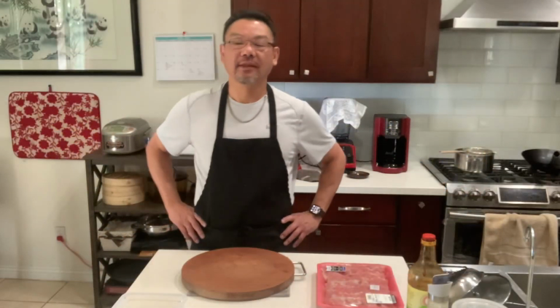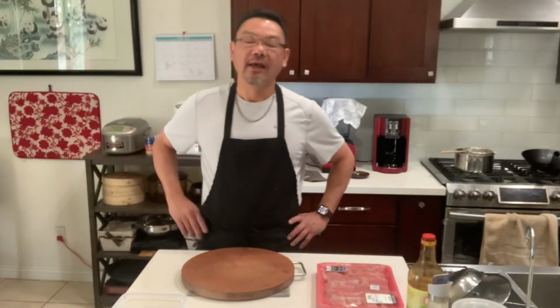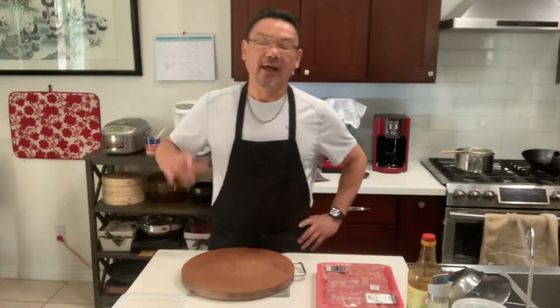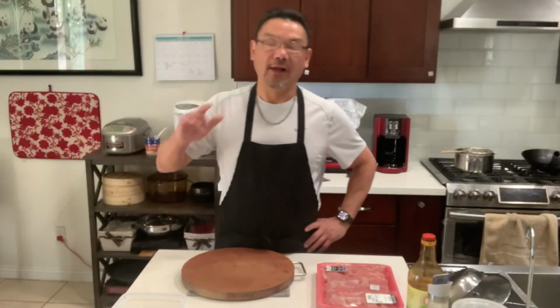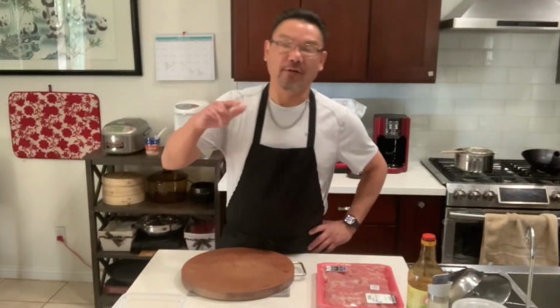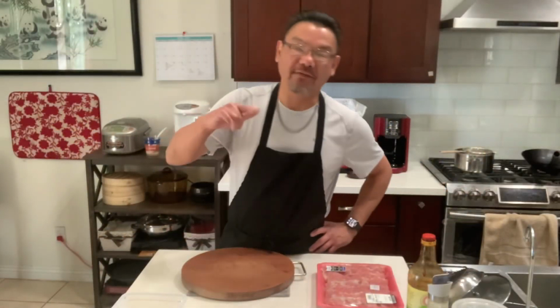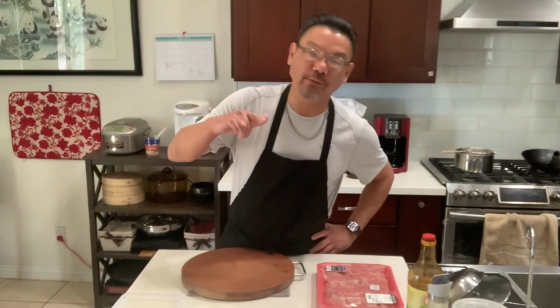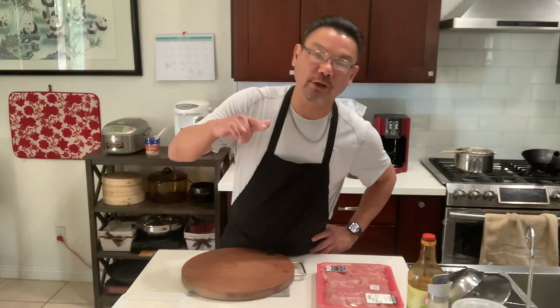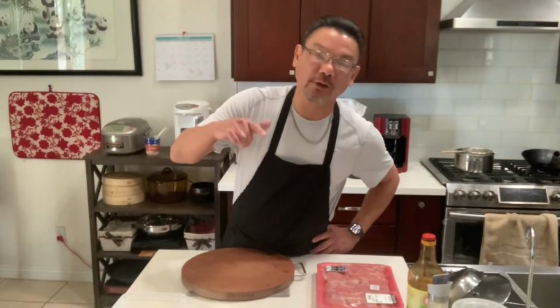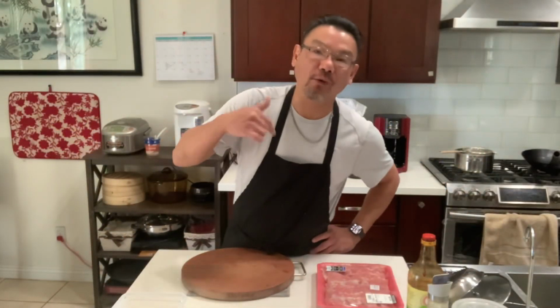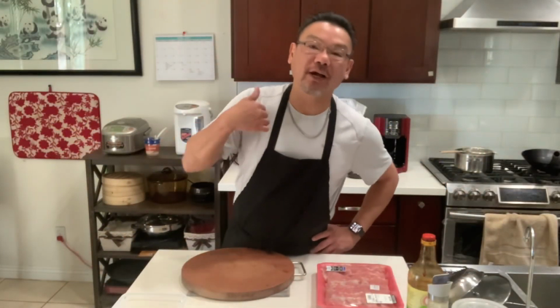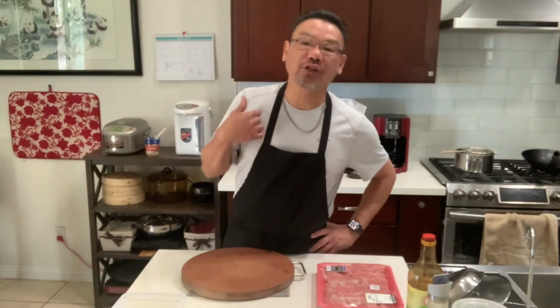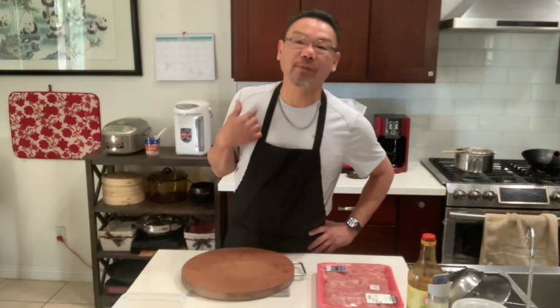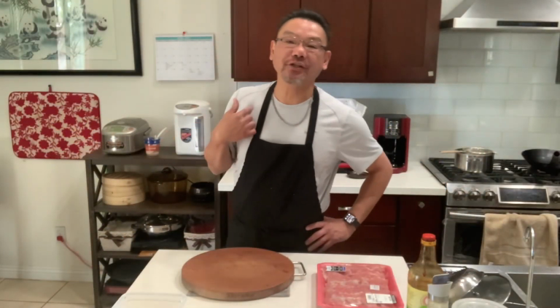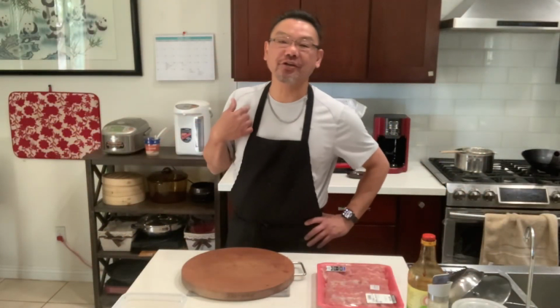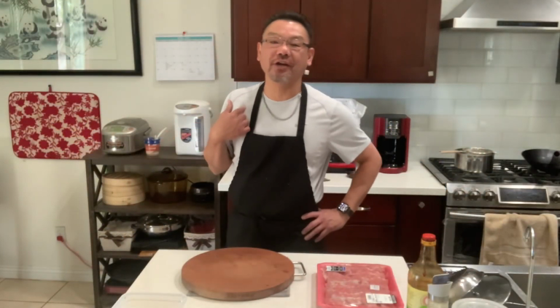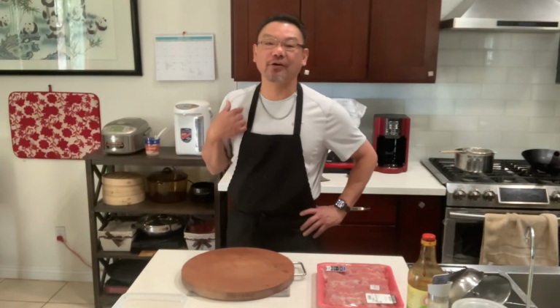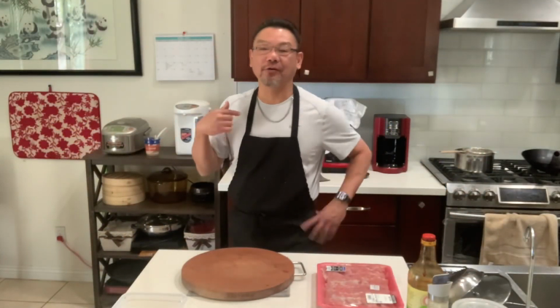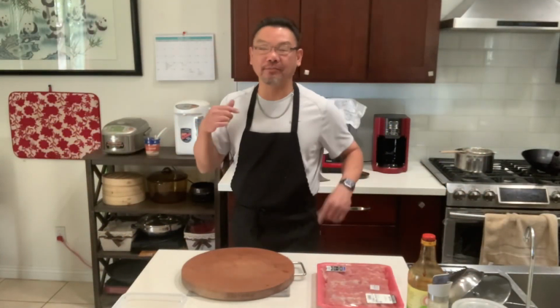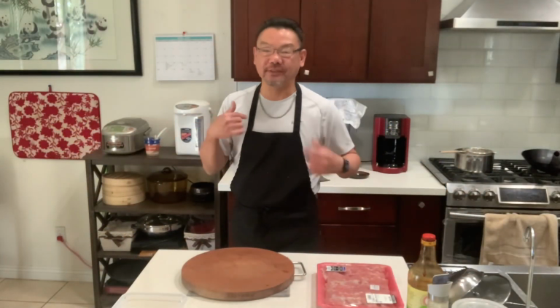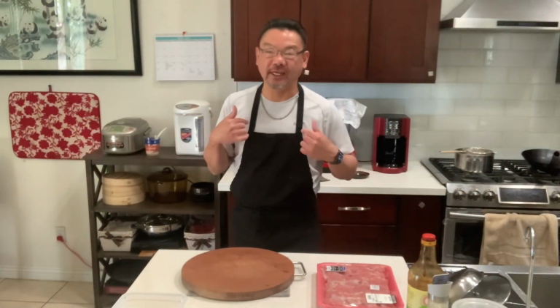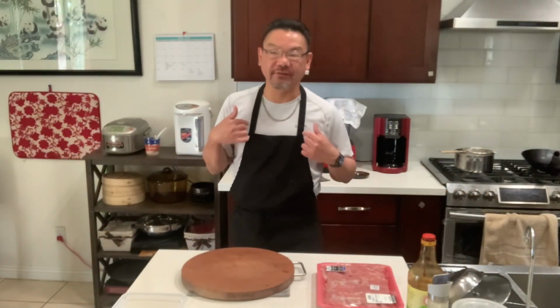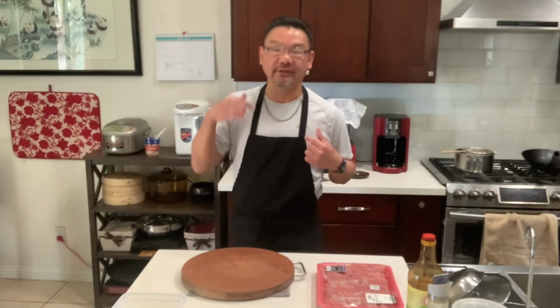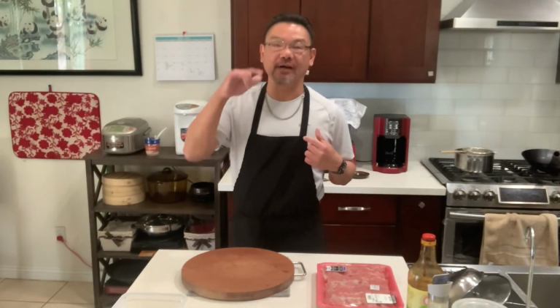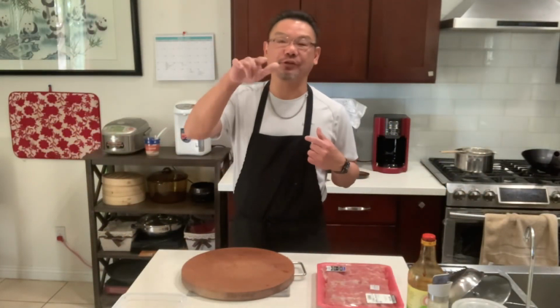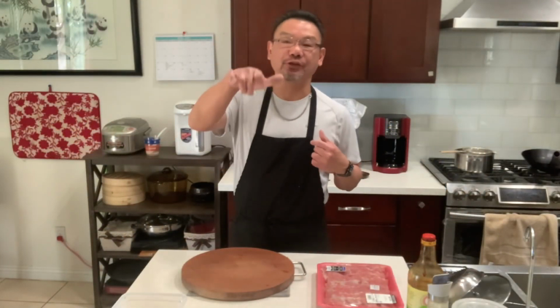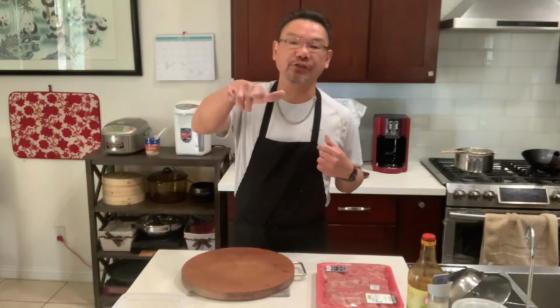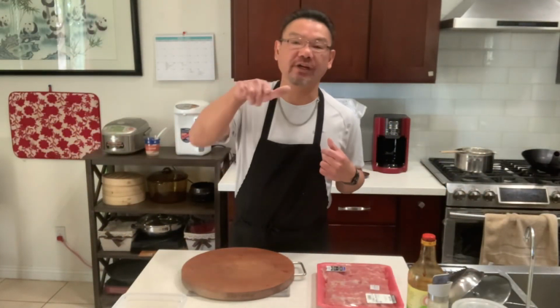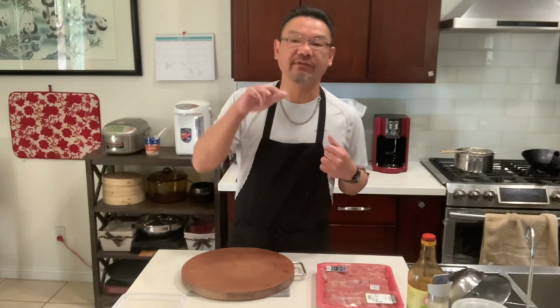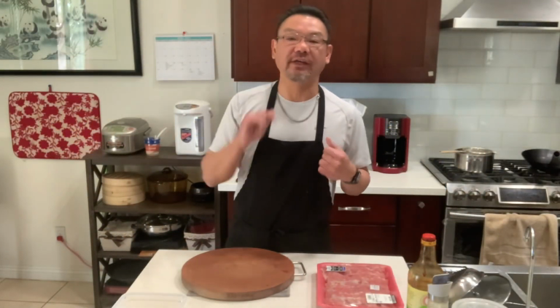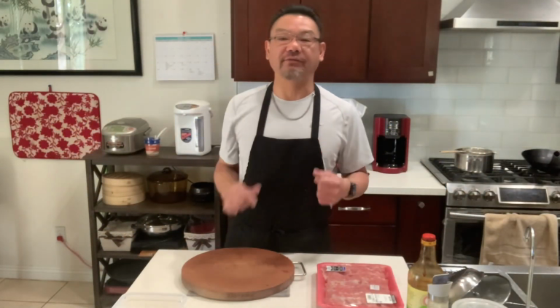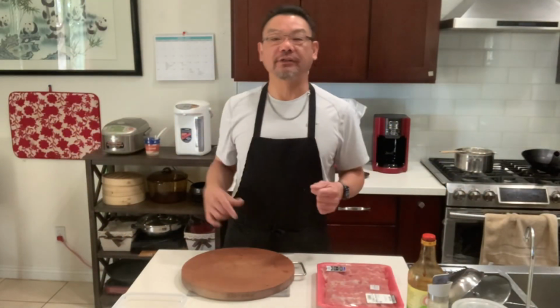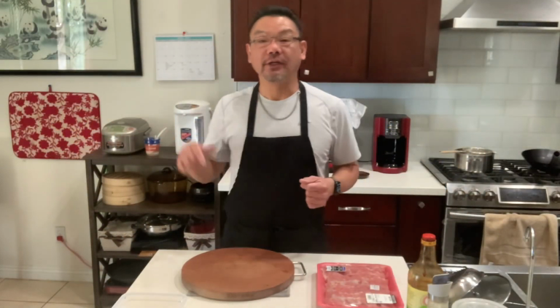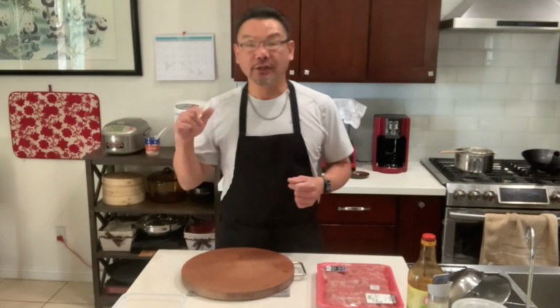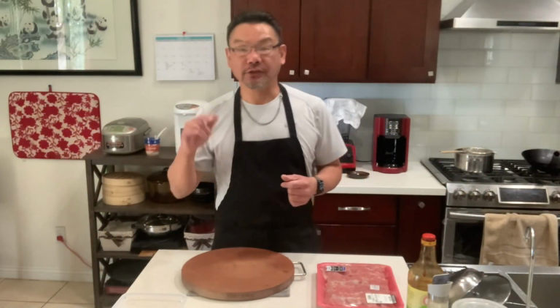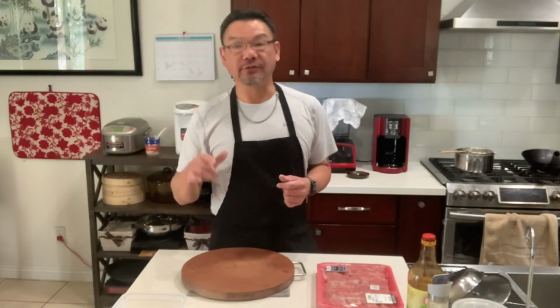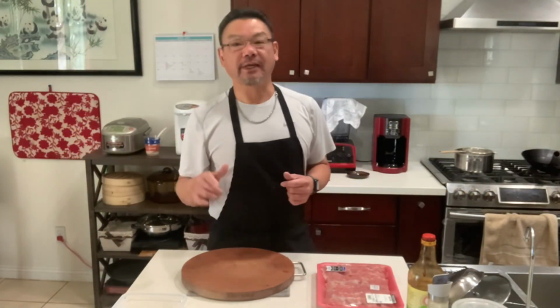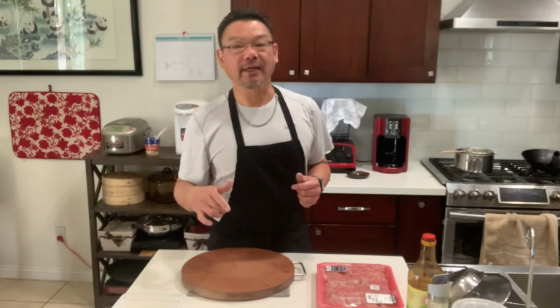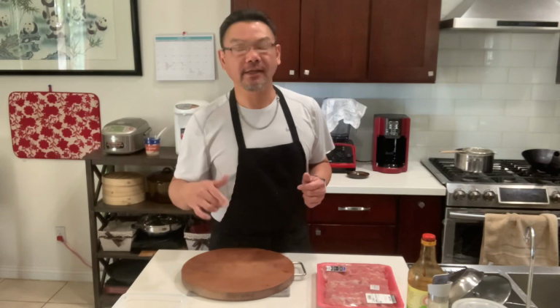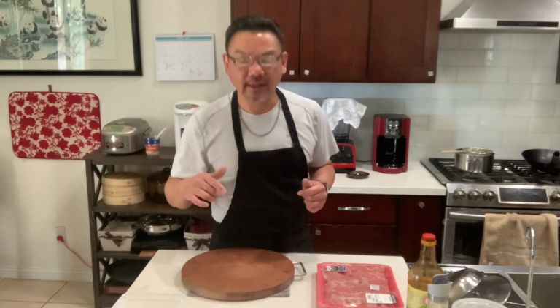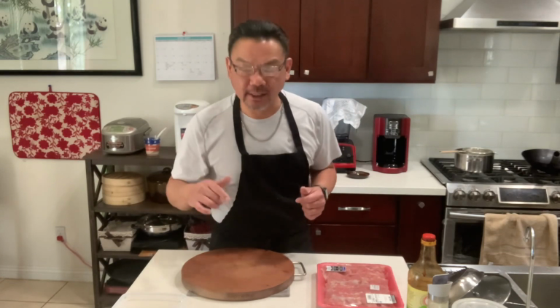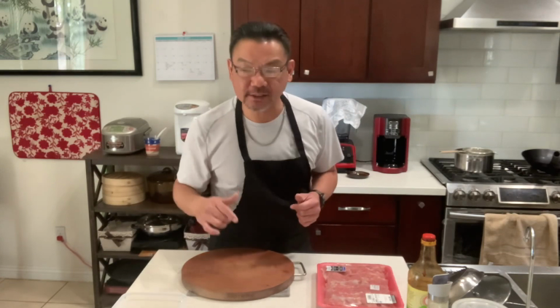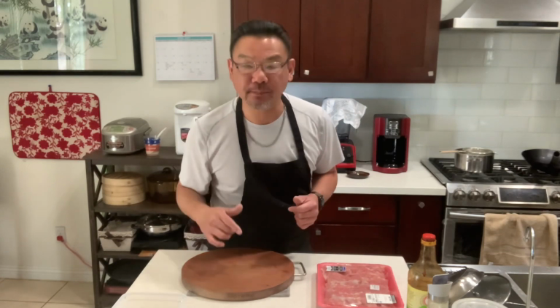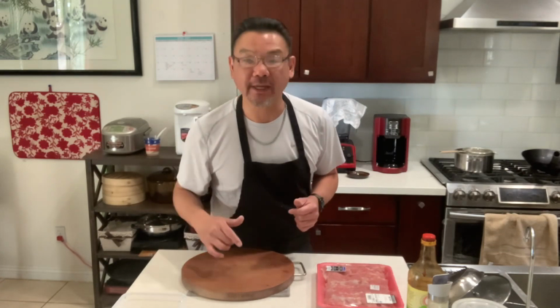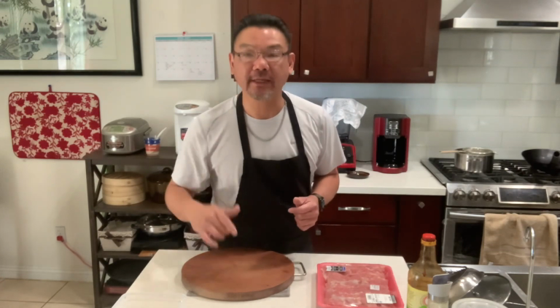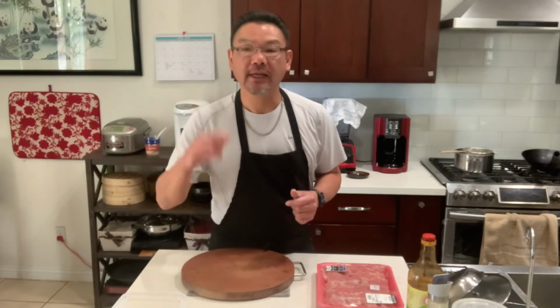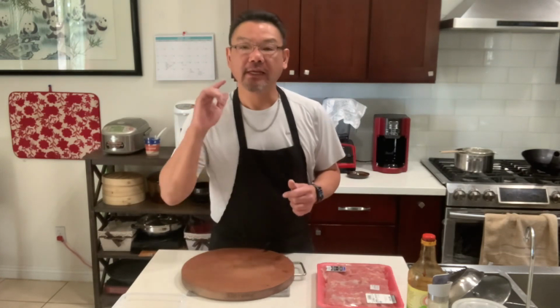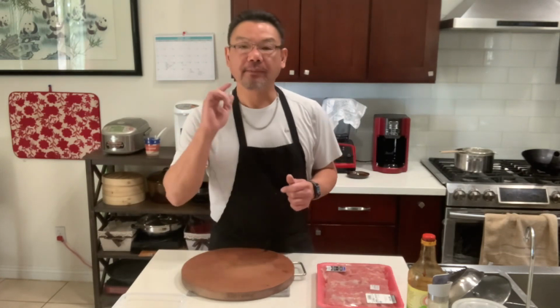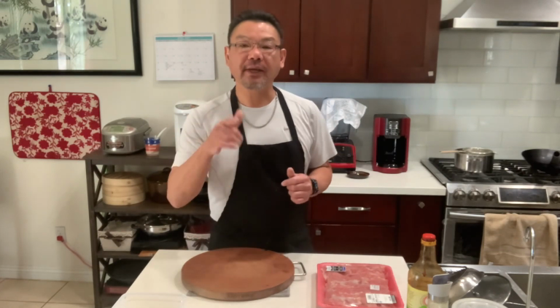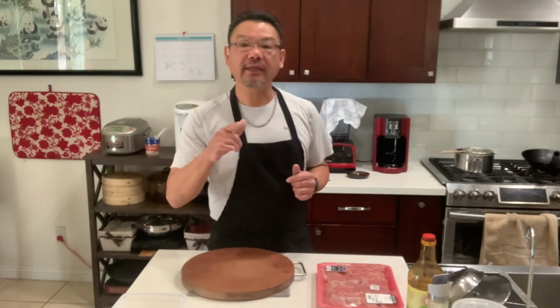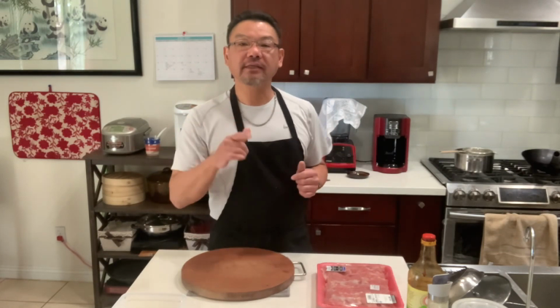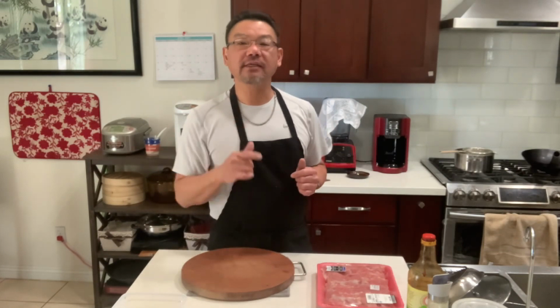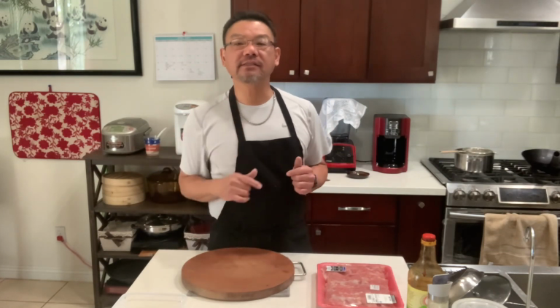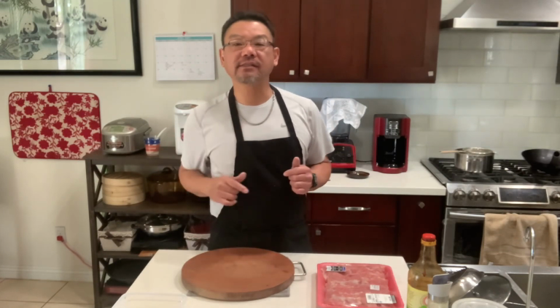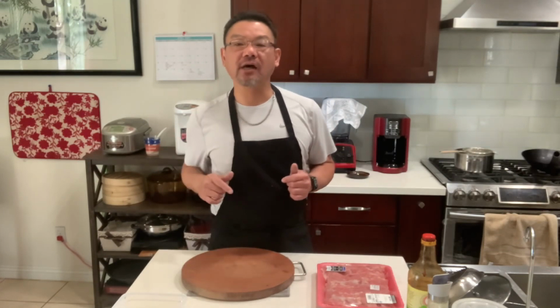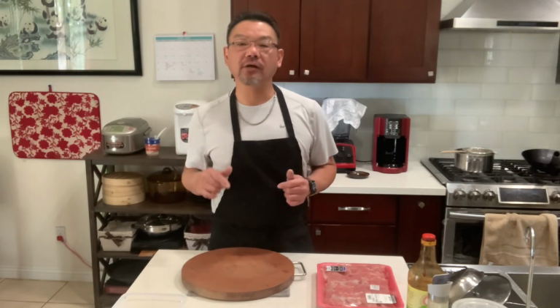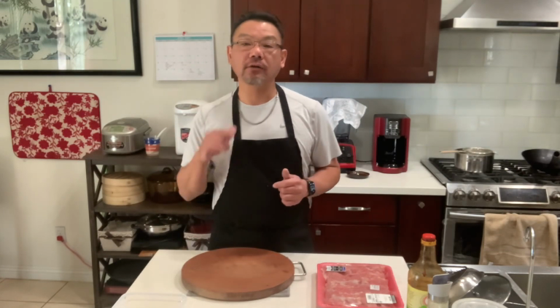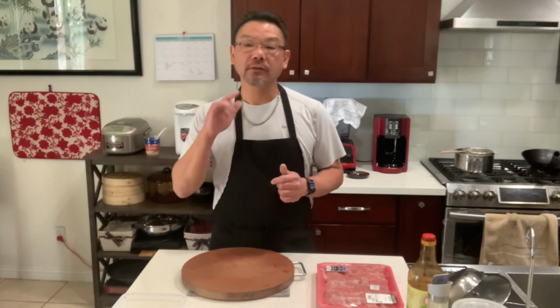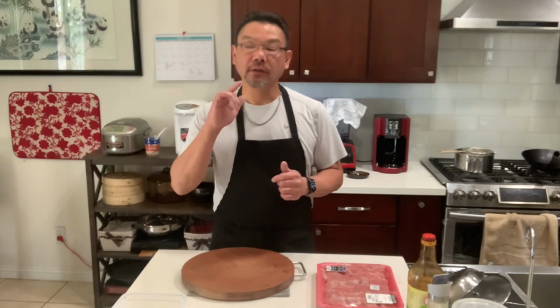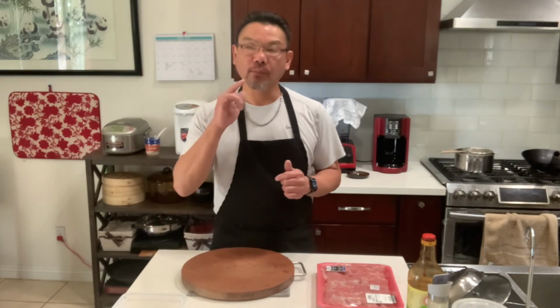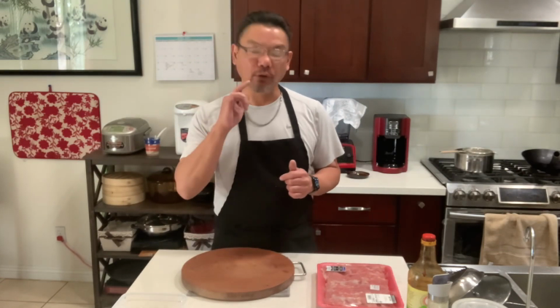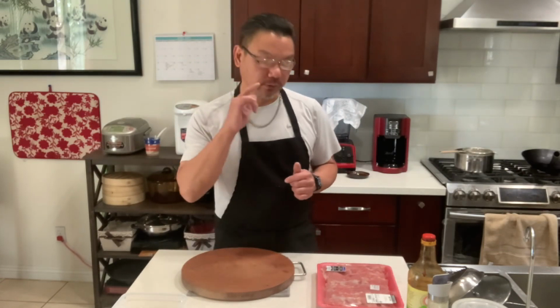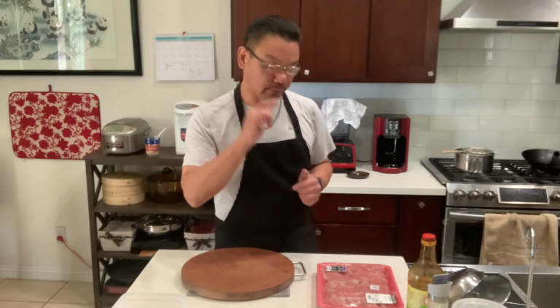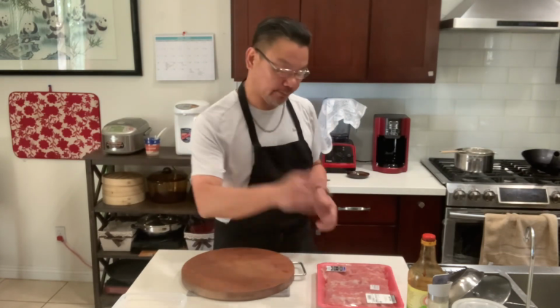Hello everyone, welcome to my channel. I'm Chef David. Today, let's make Peking style pork ribs.